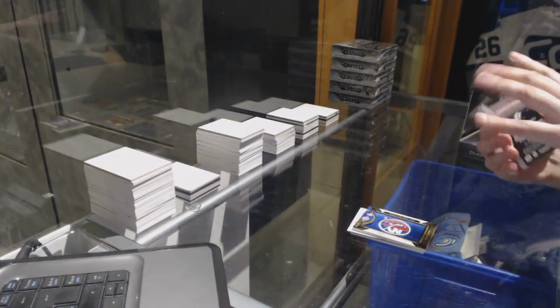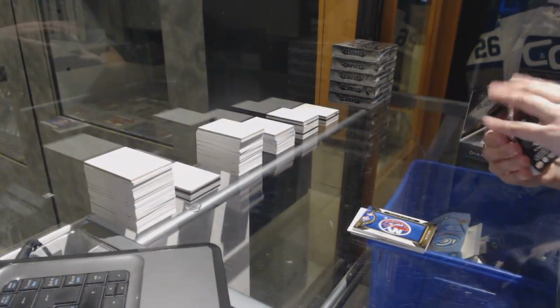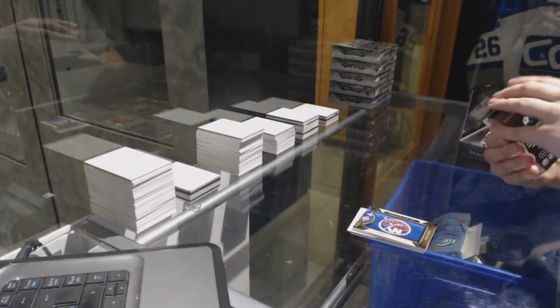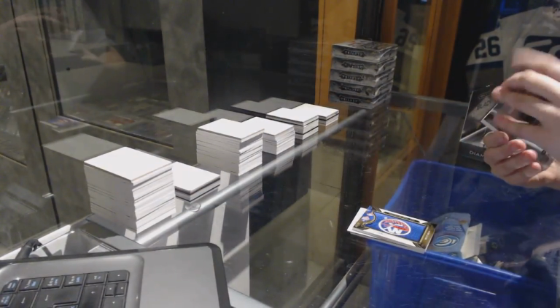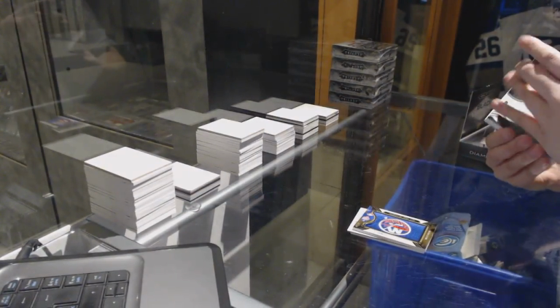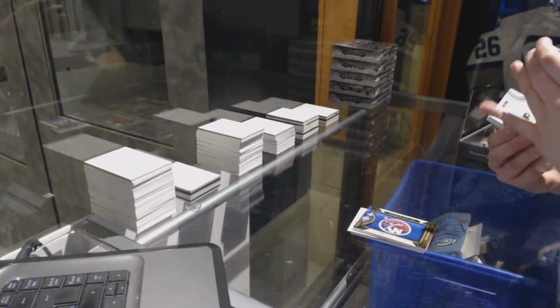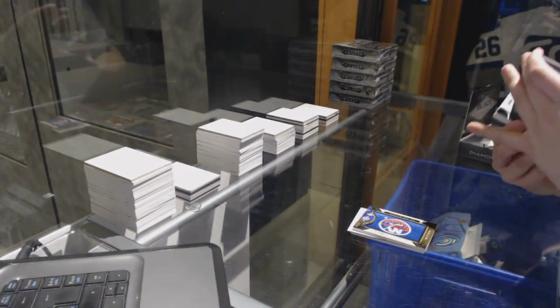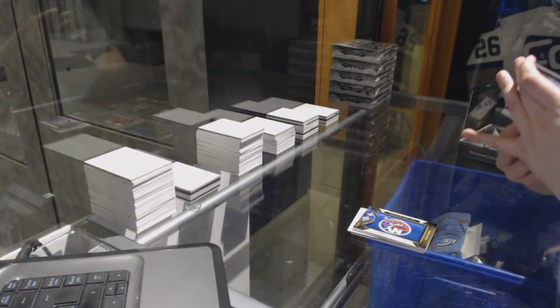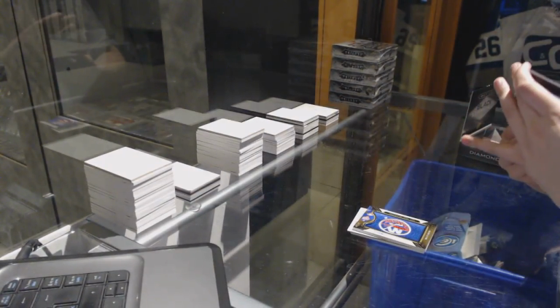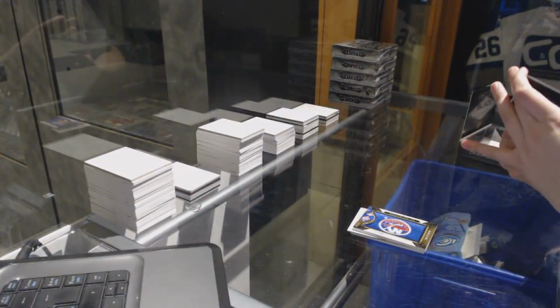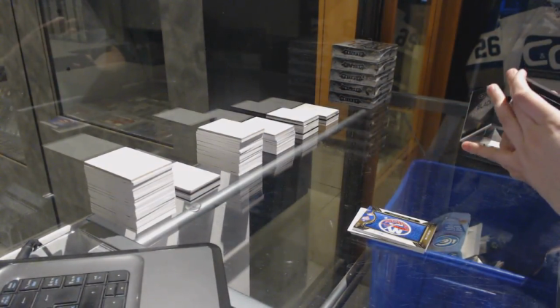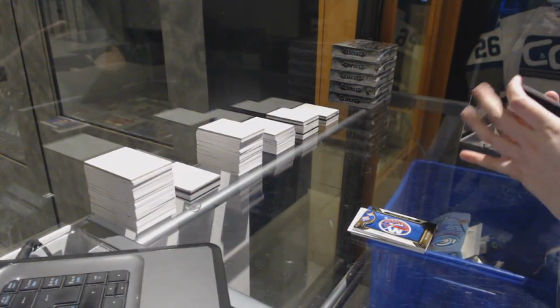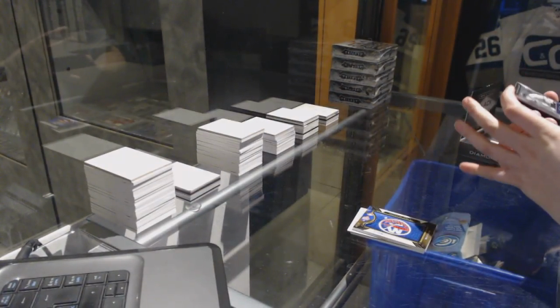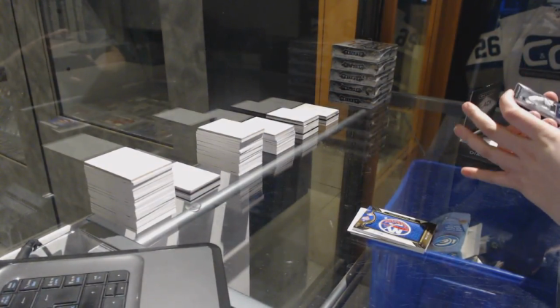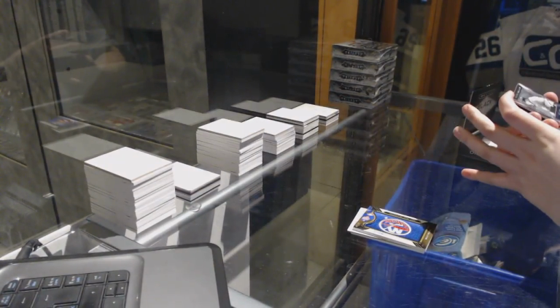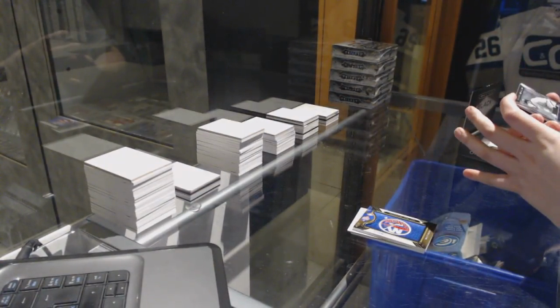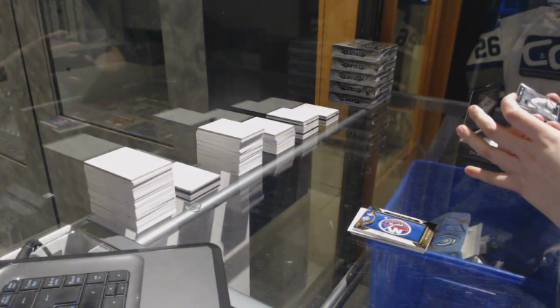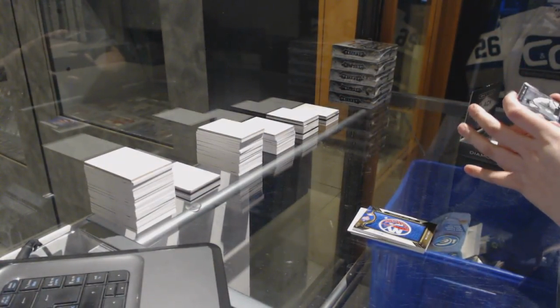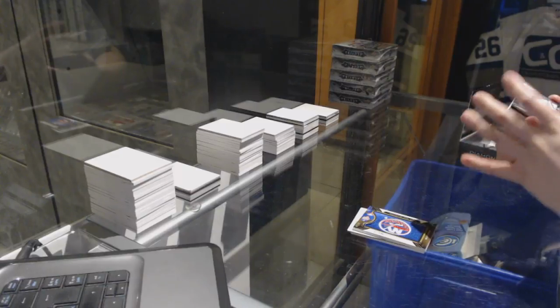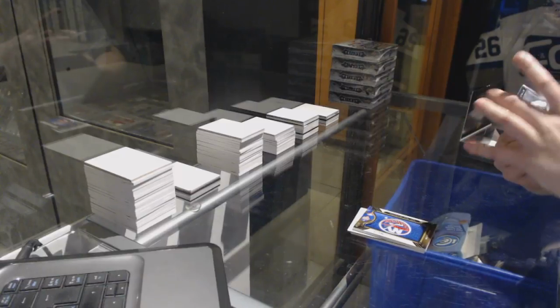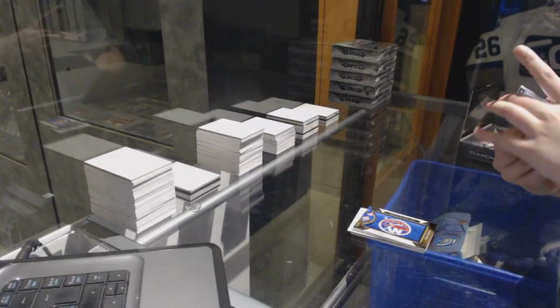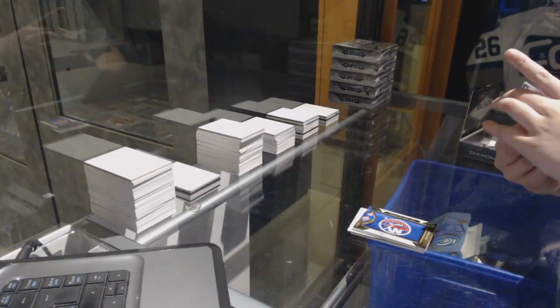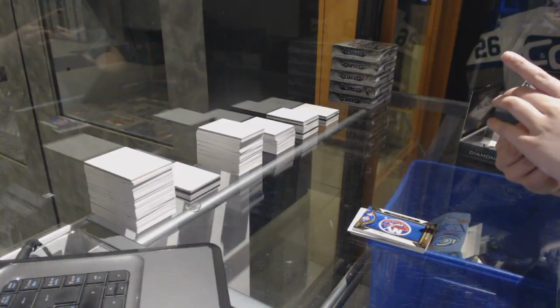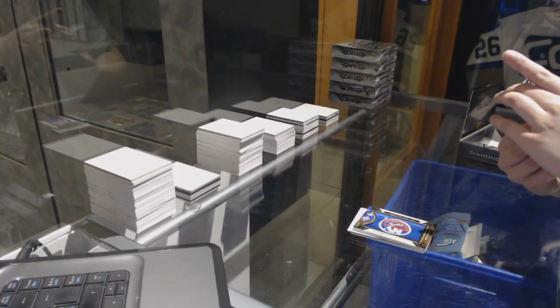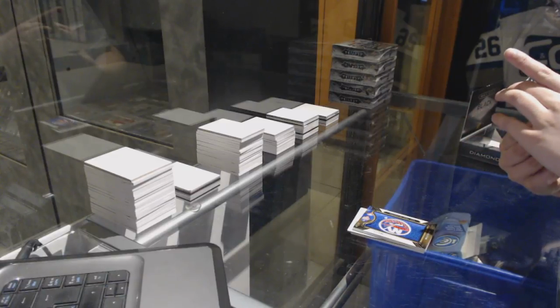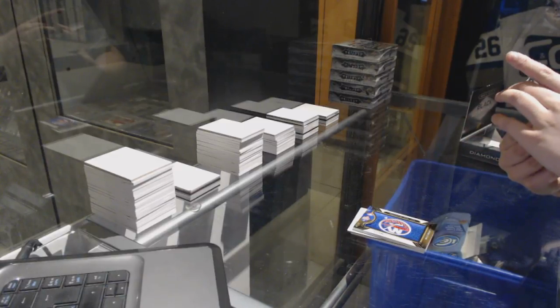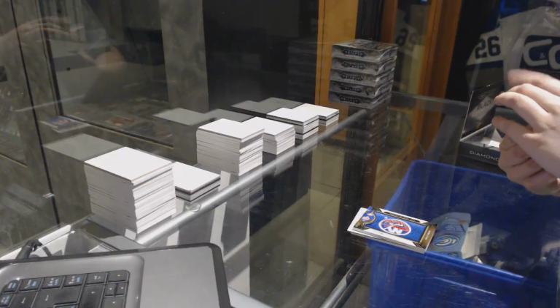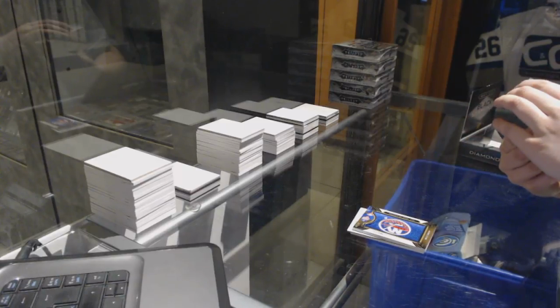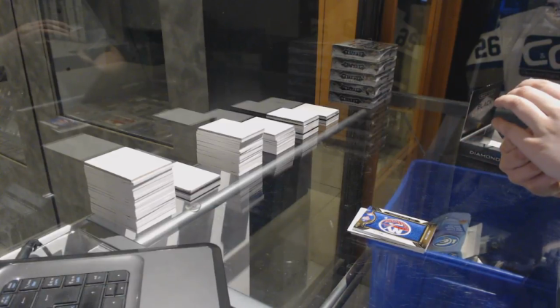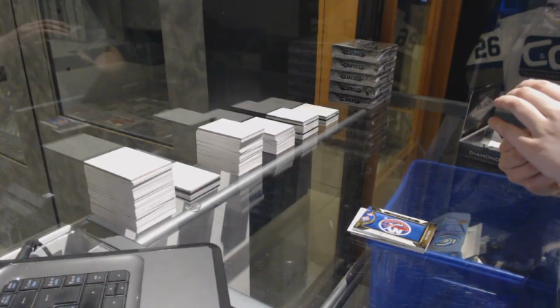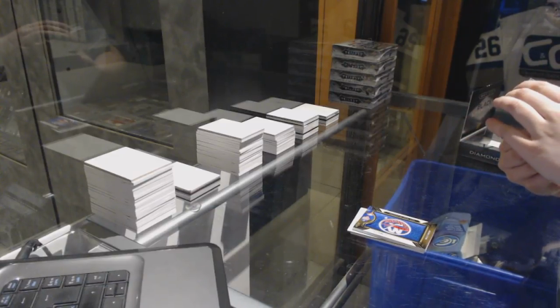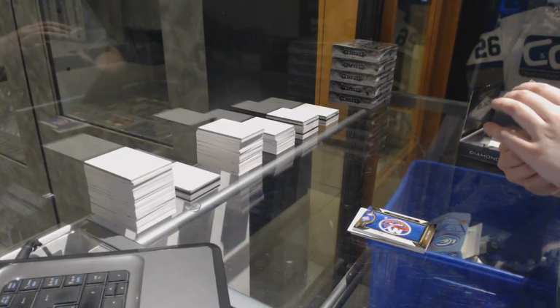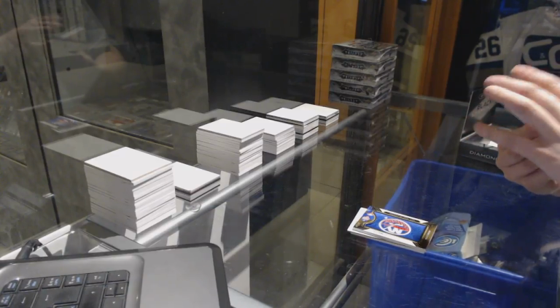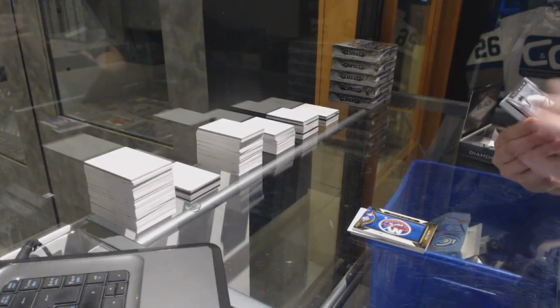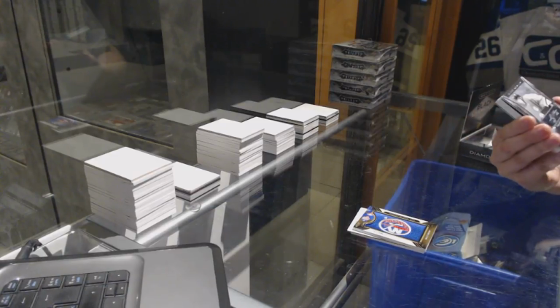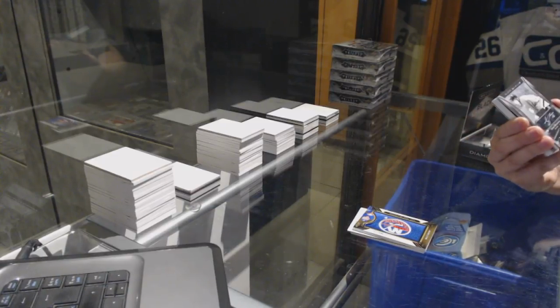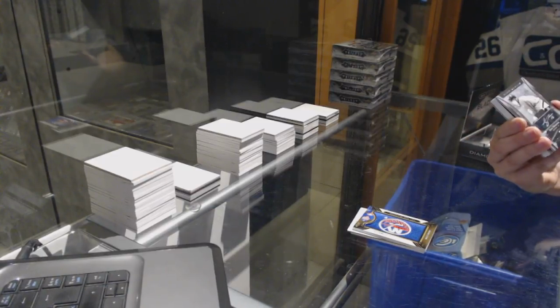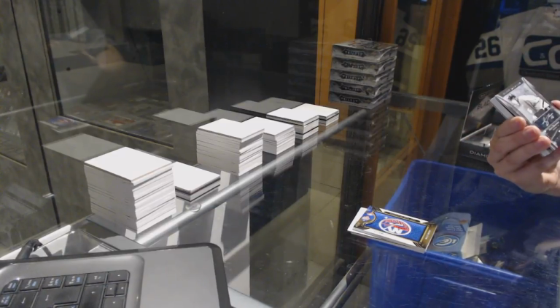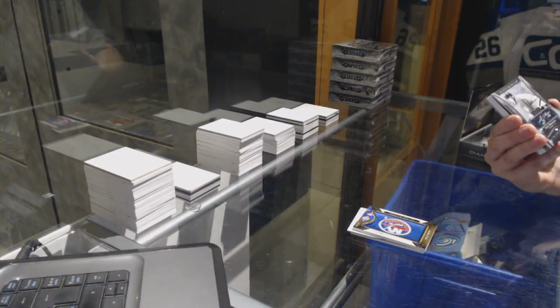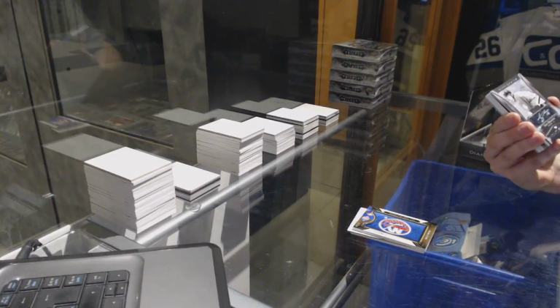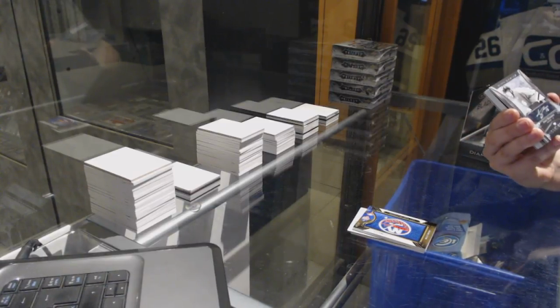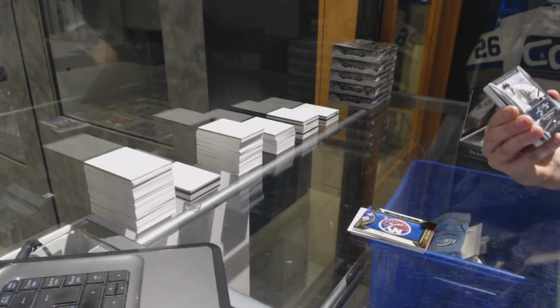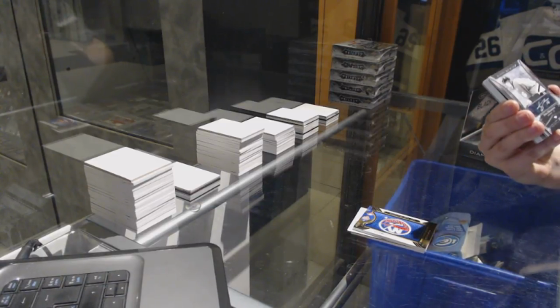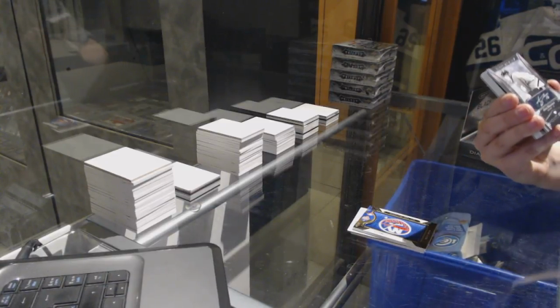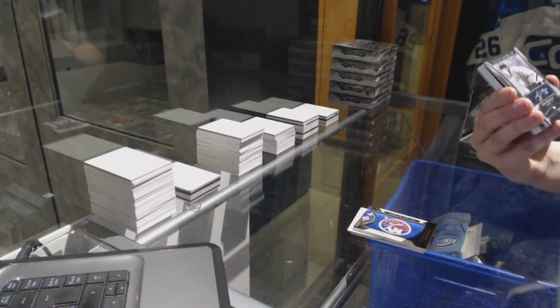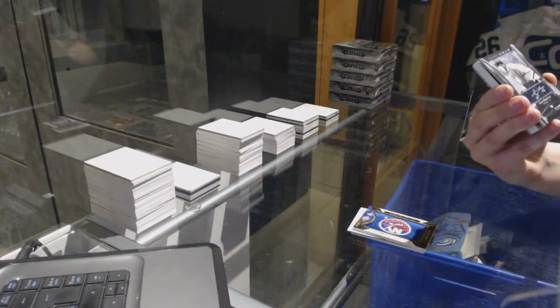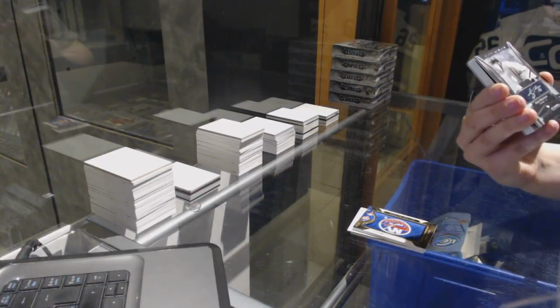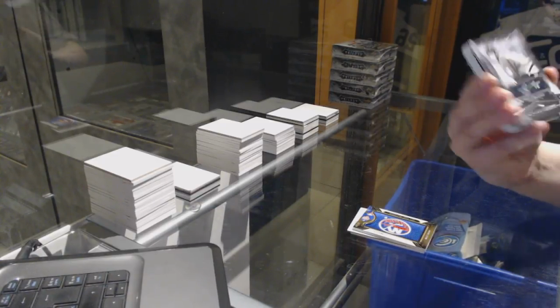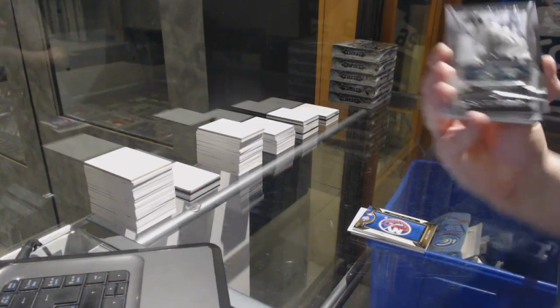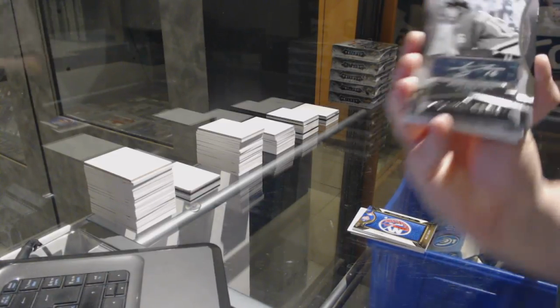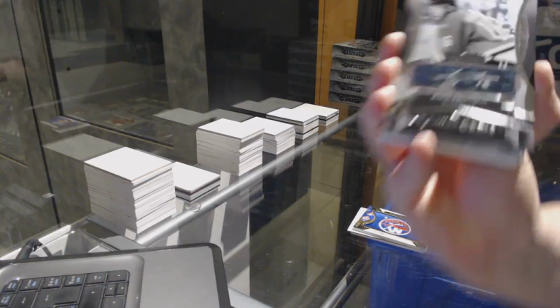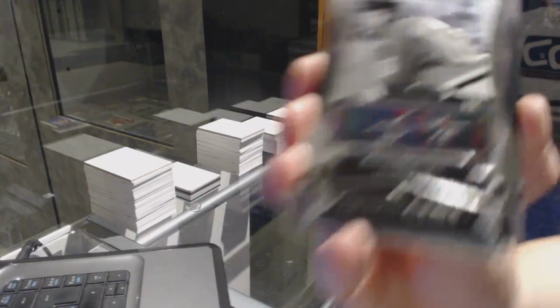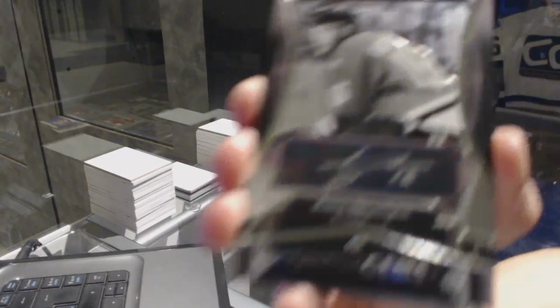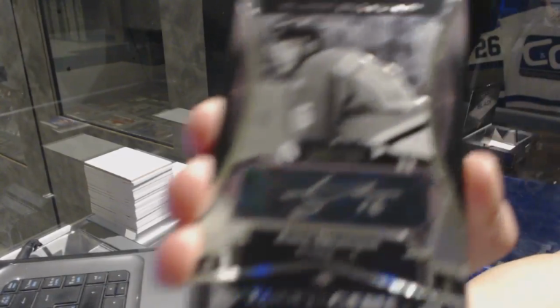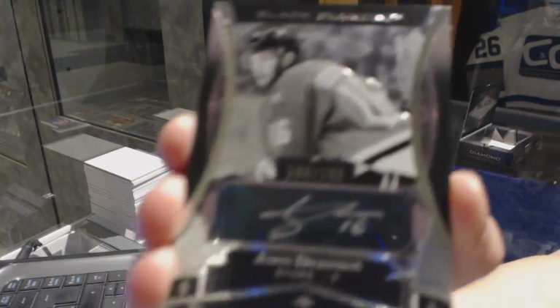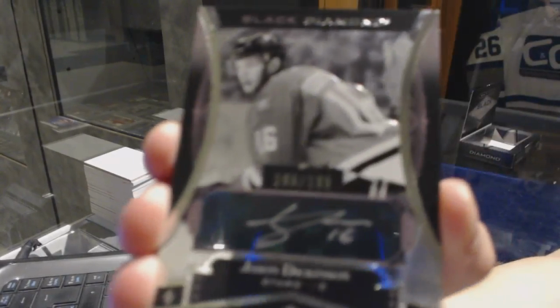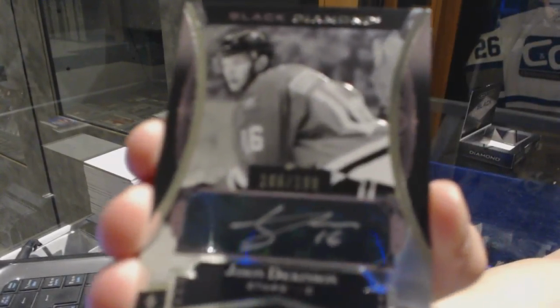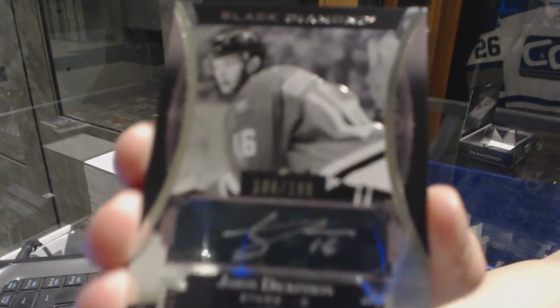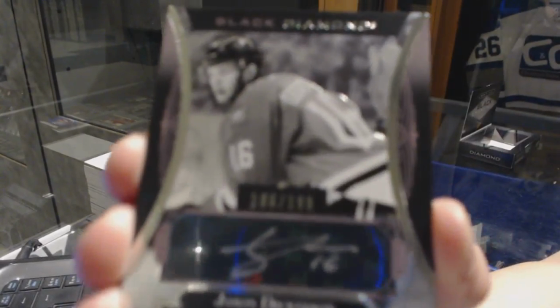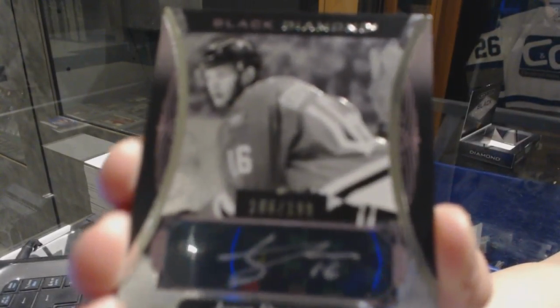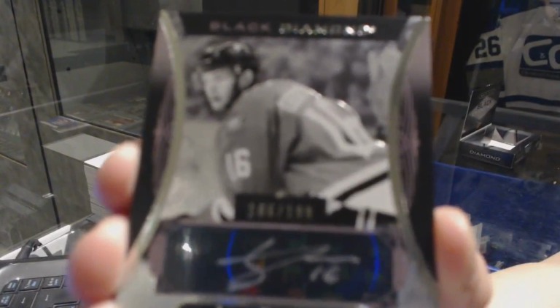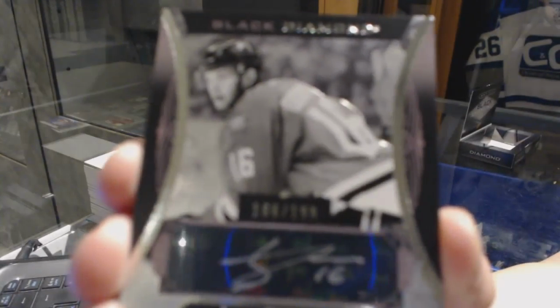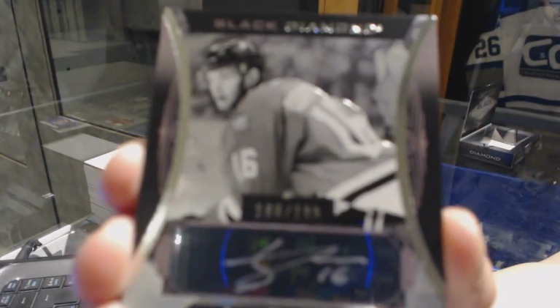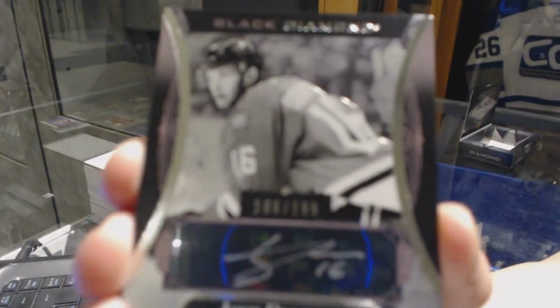We've got an autograph, number to 199, Jason Dickinson.